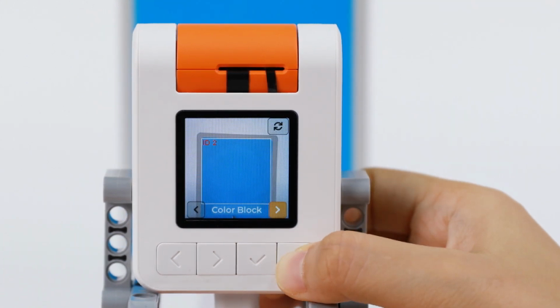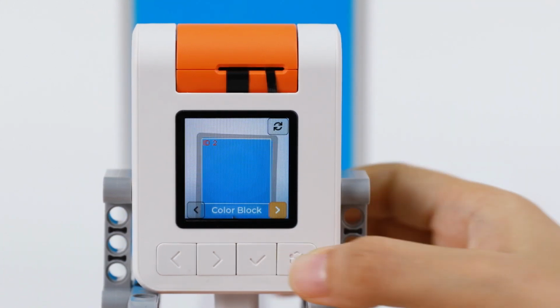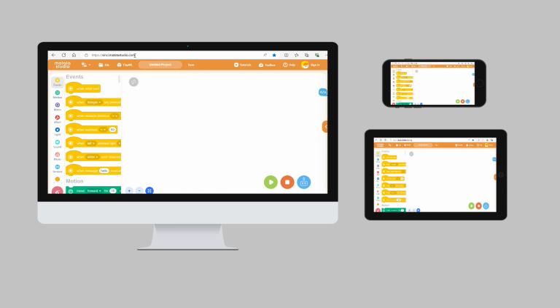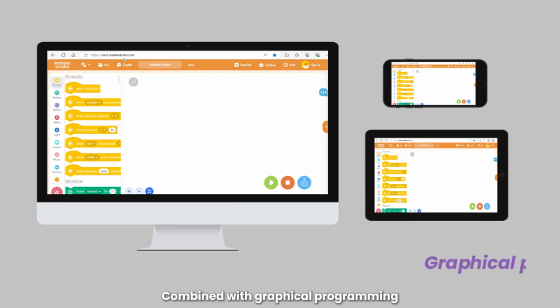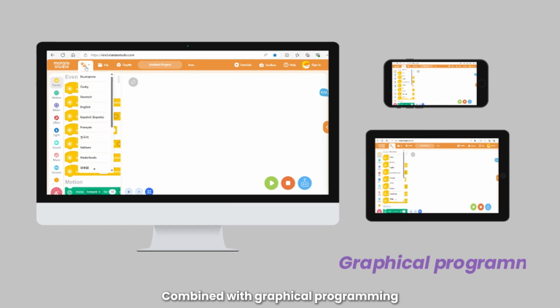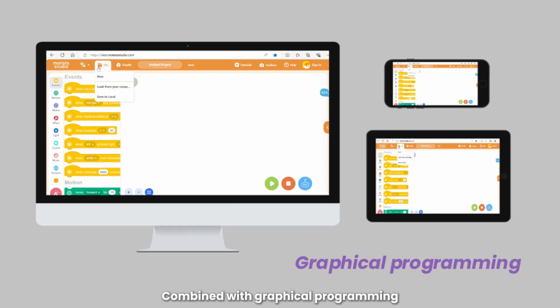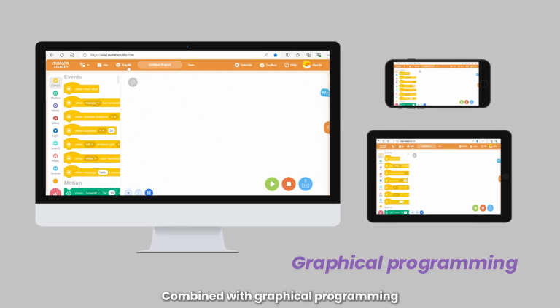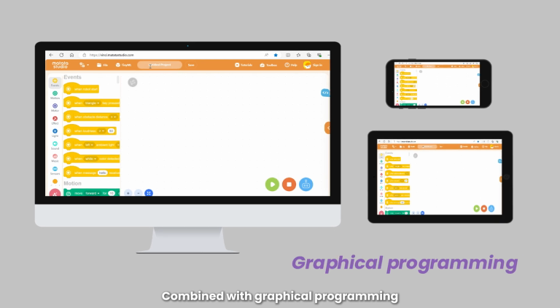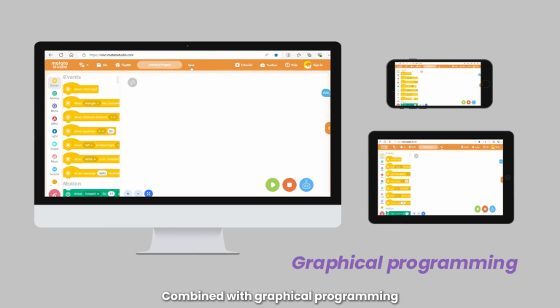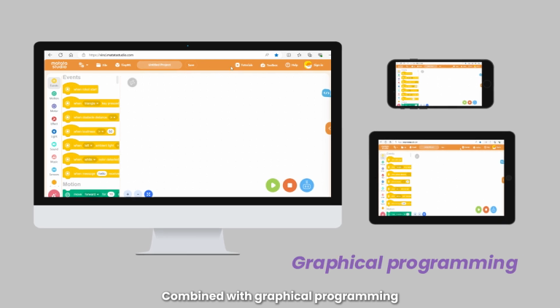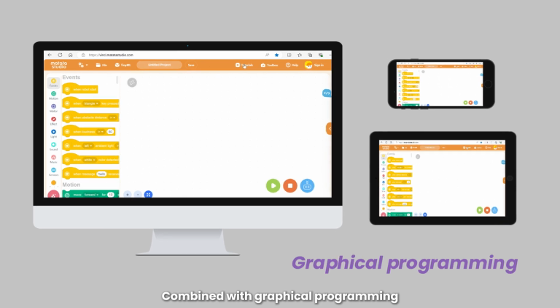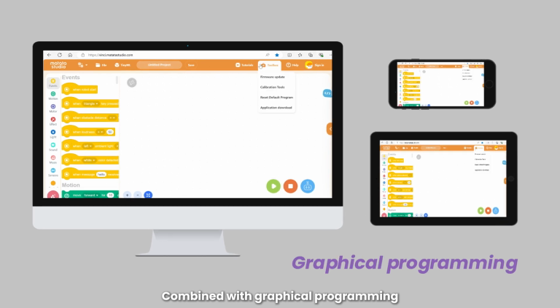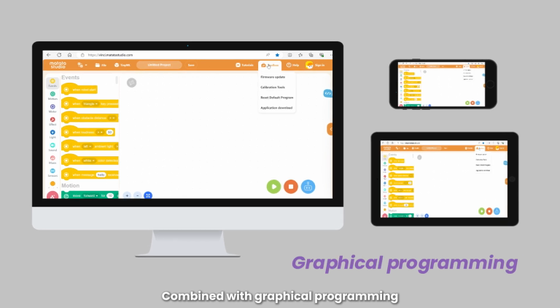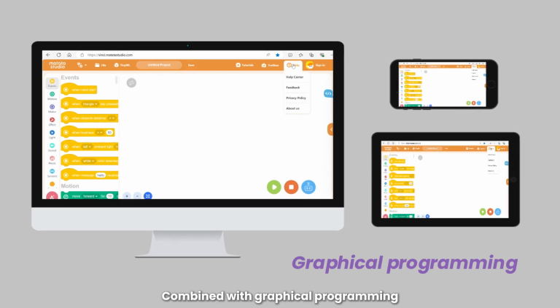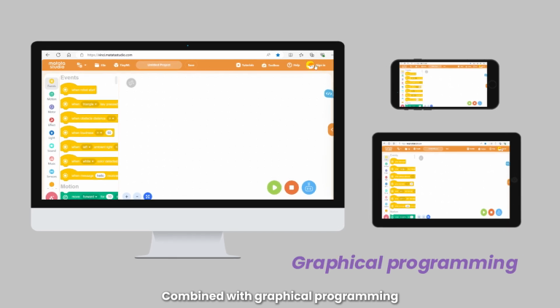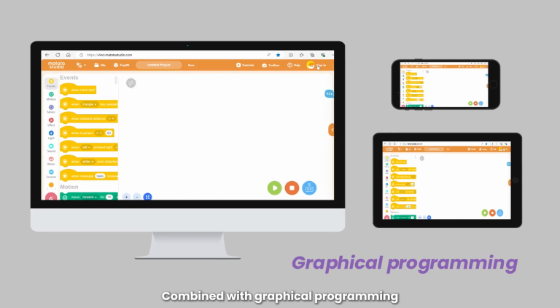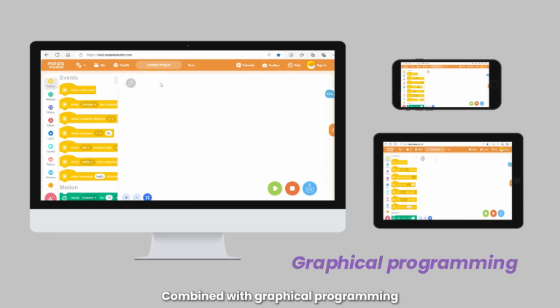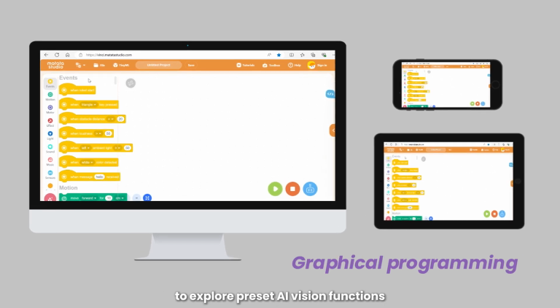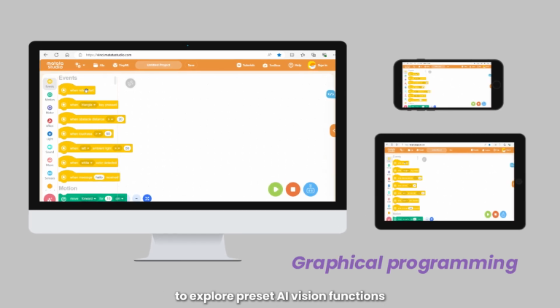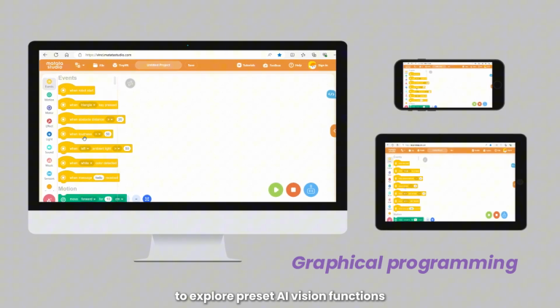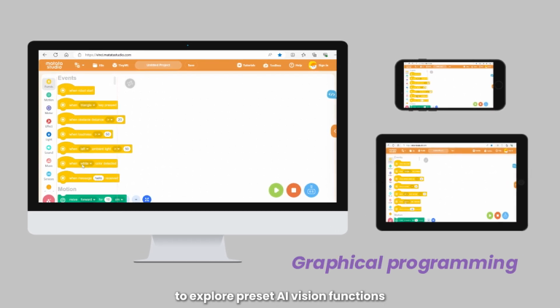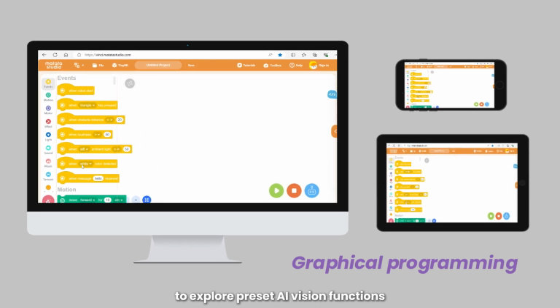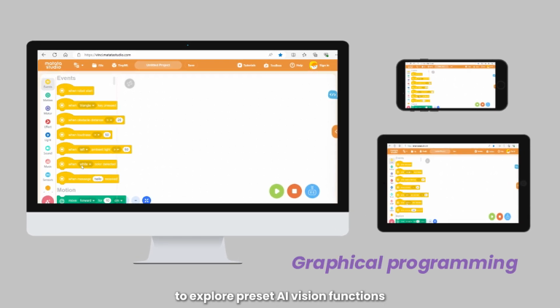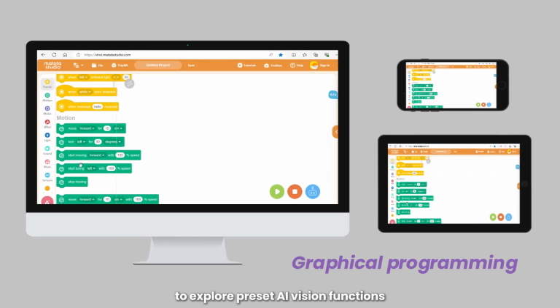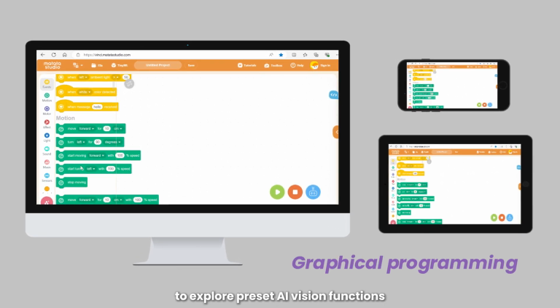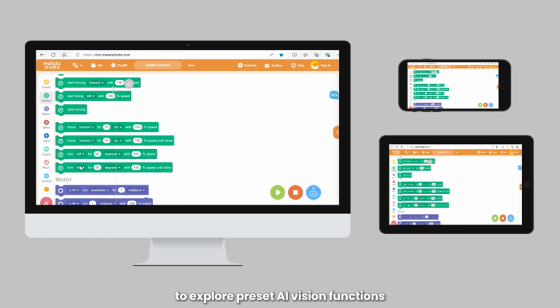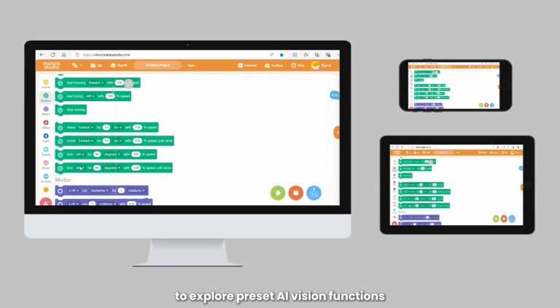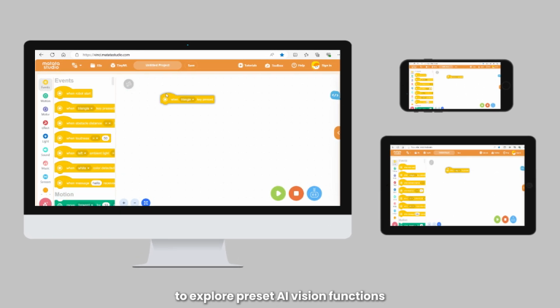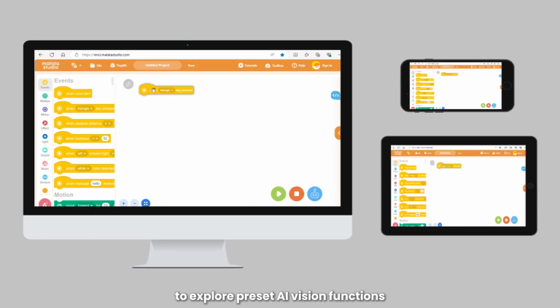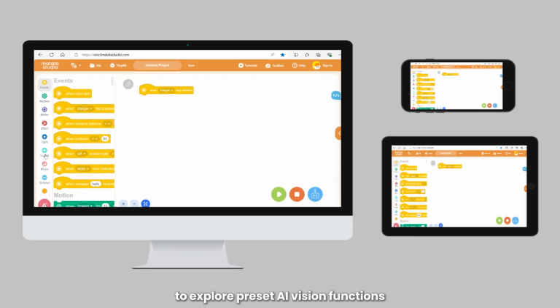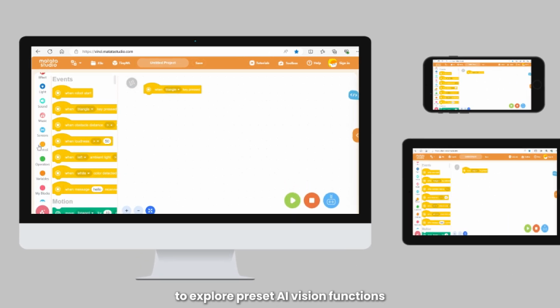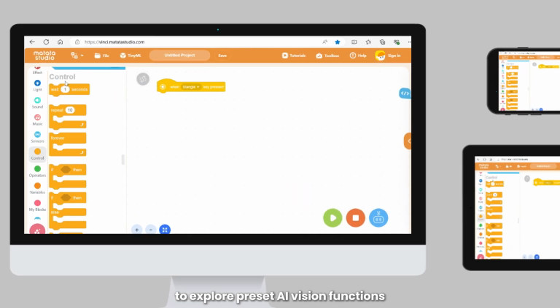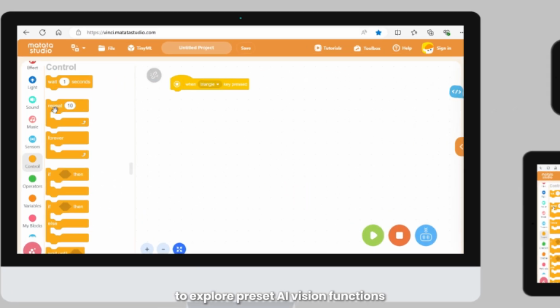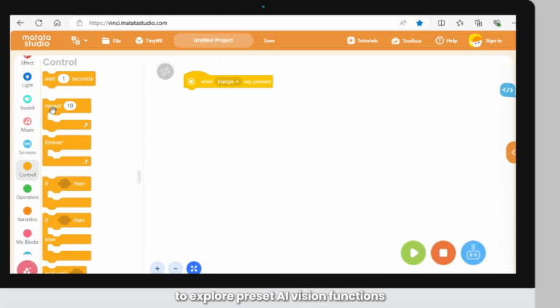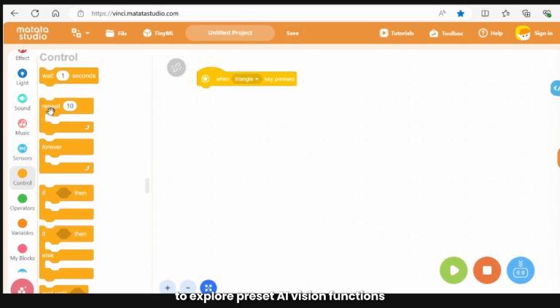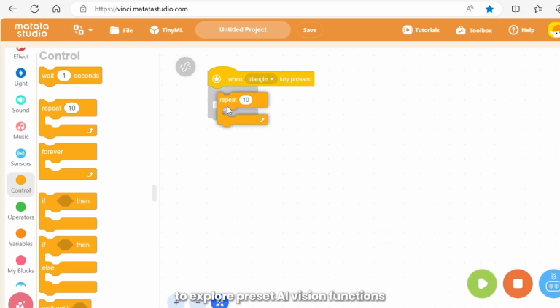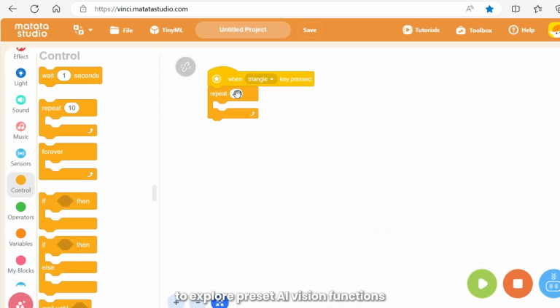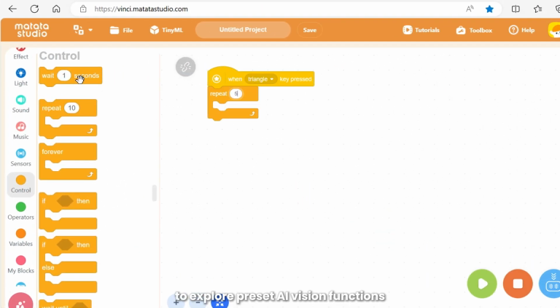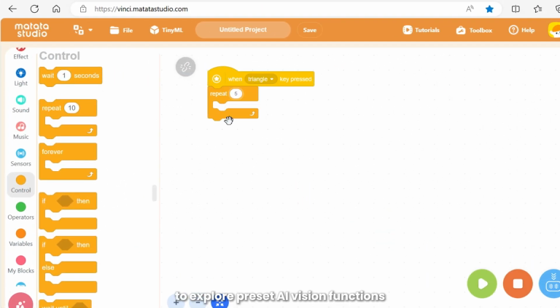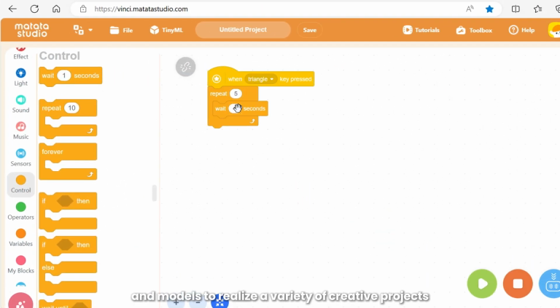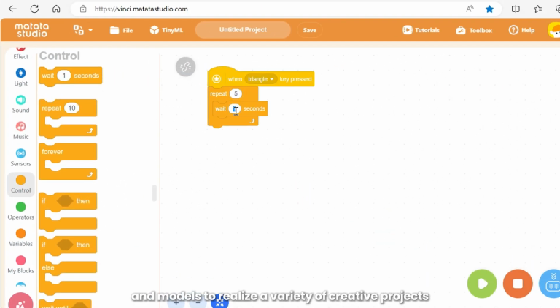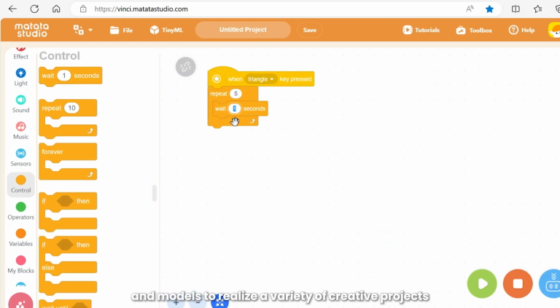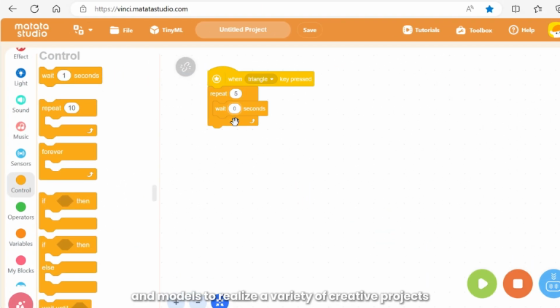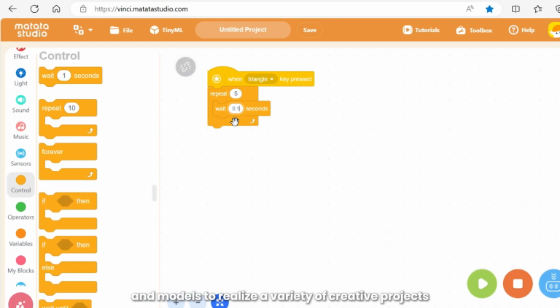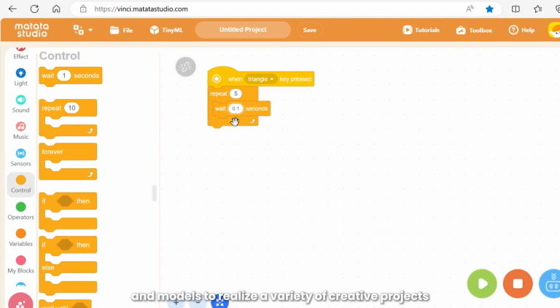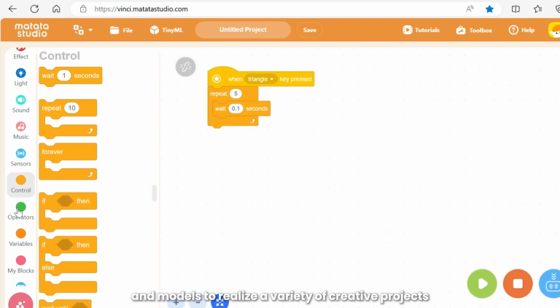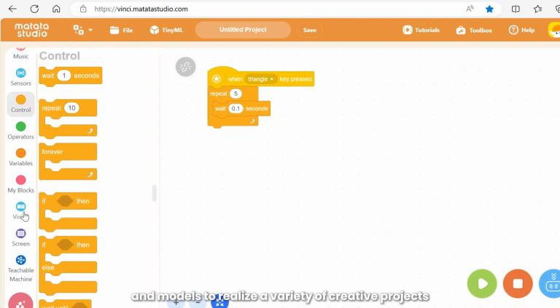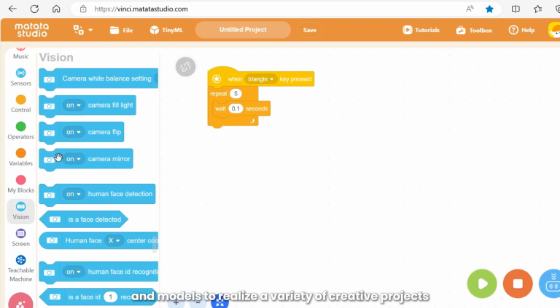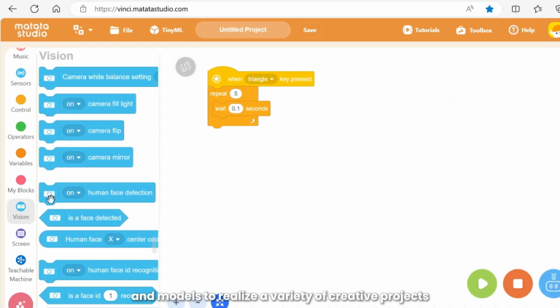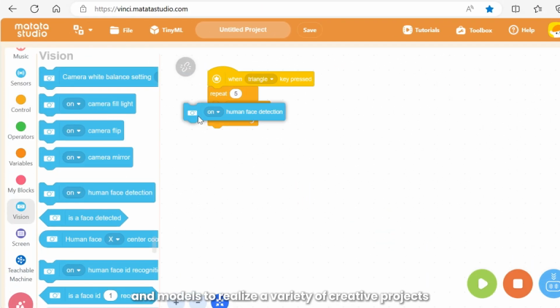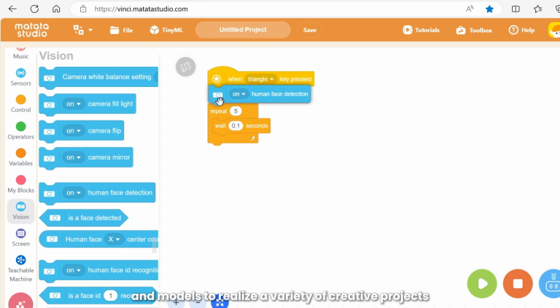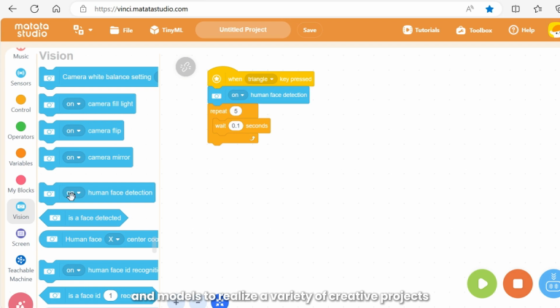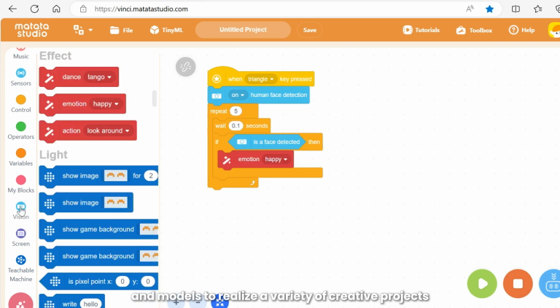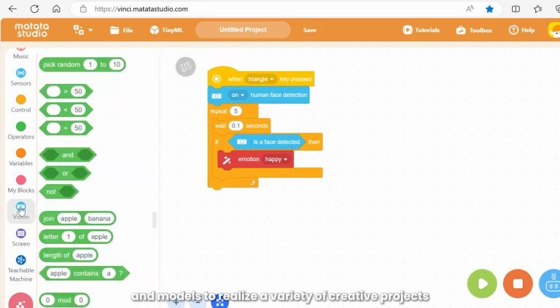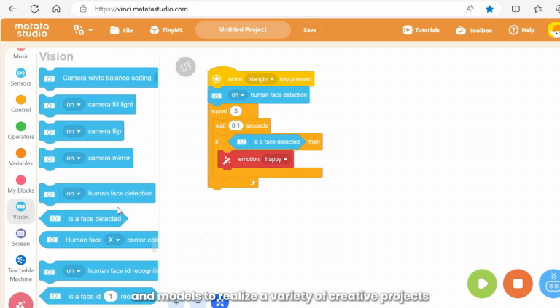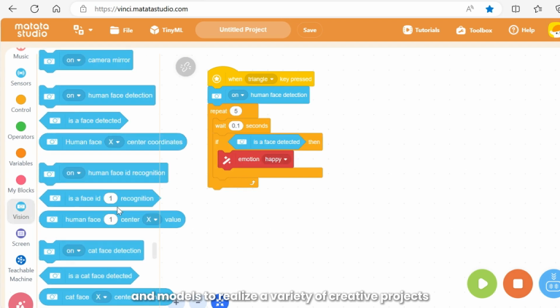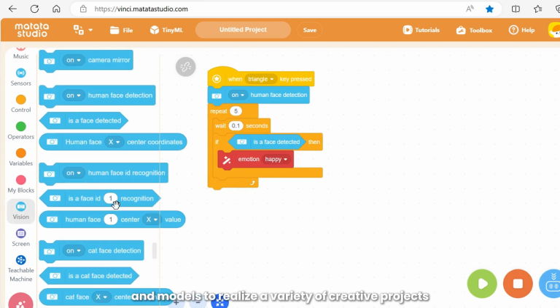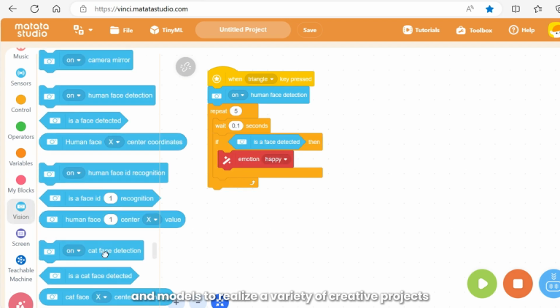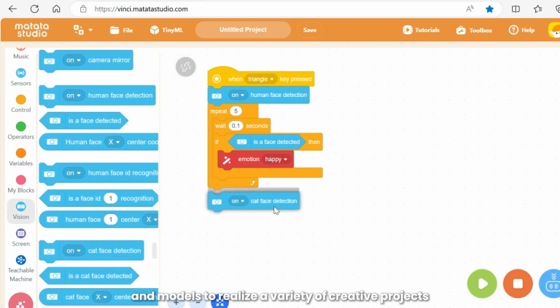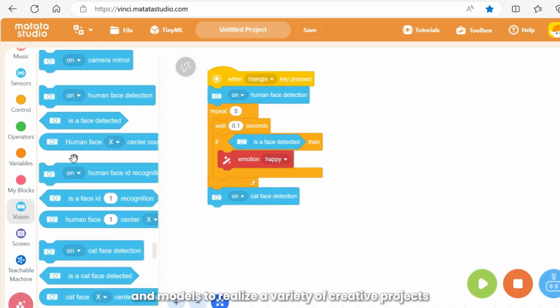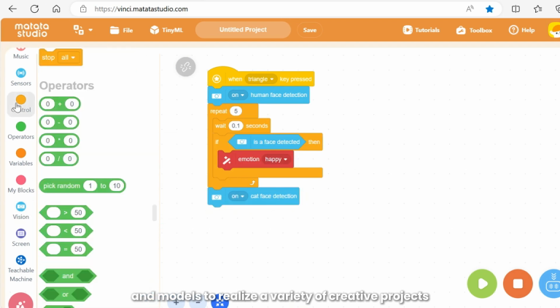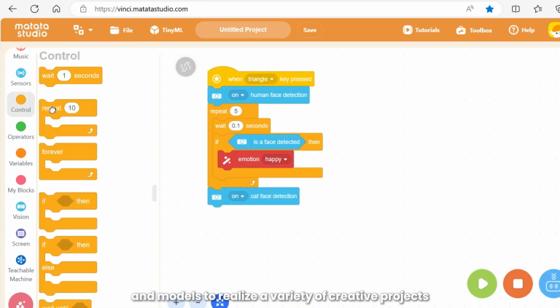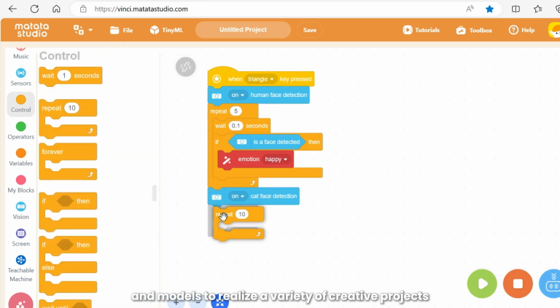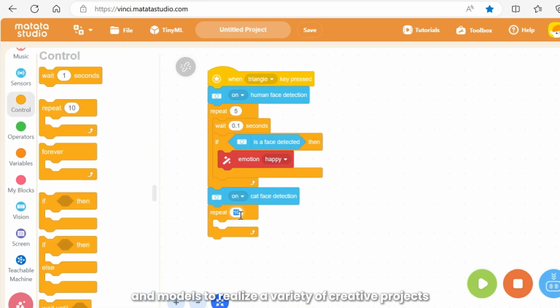Combined with graphical programming, explore preset AI Vision functions and models to realize a variety of creative projects.